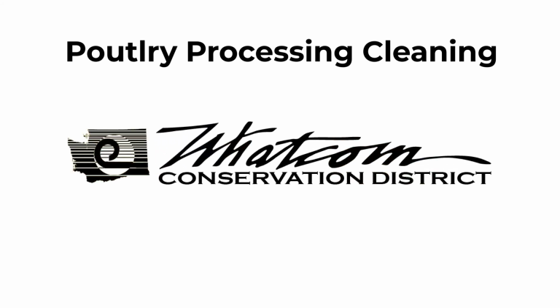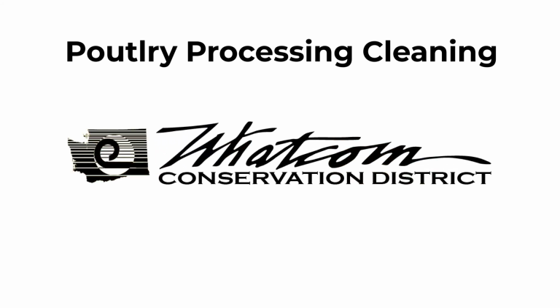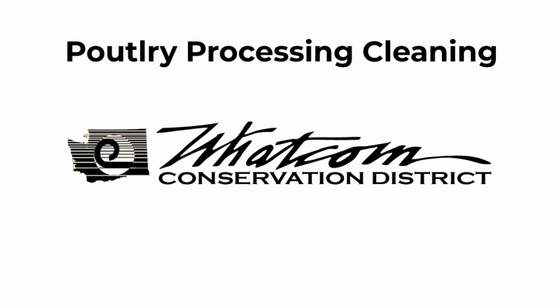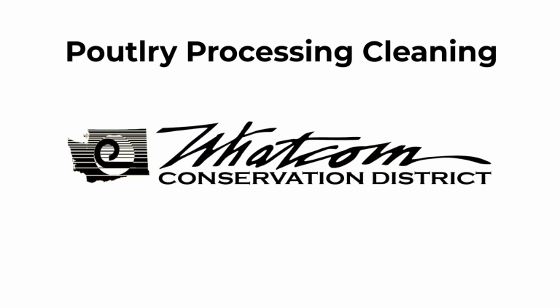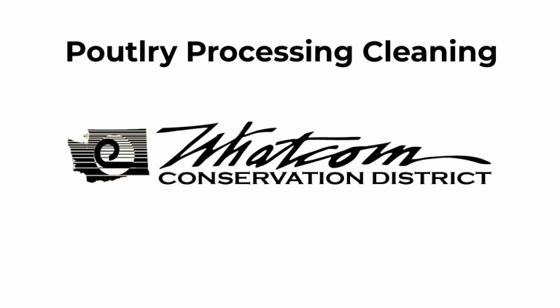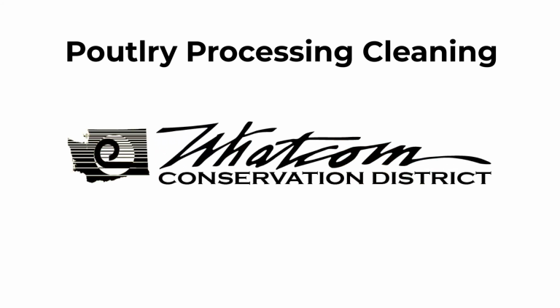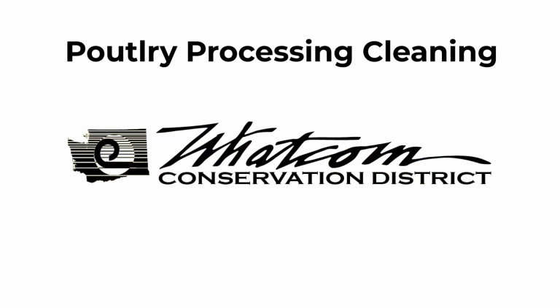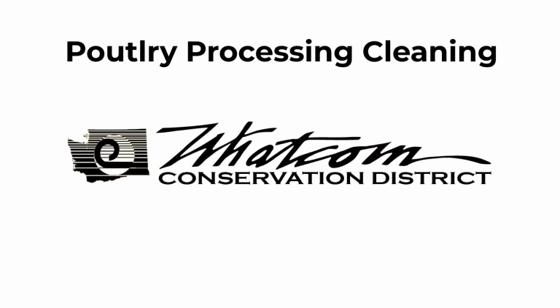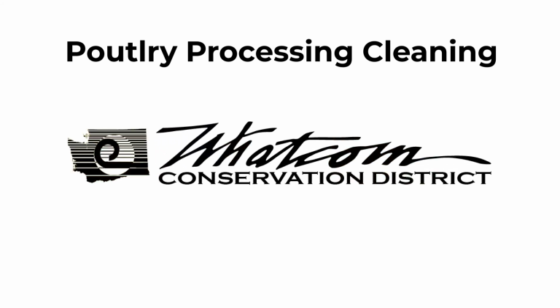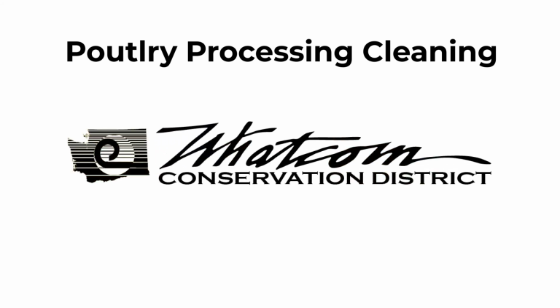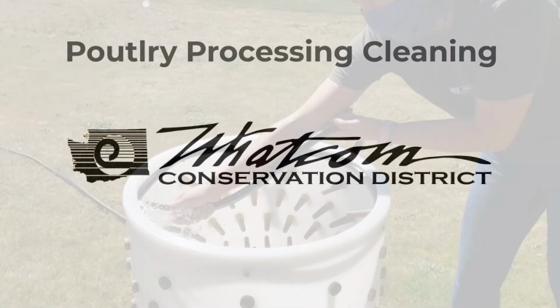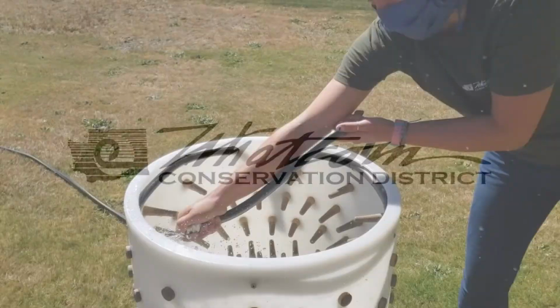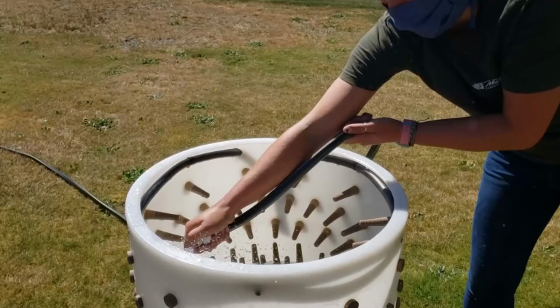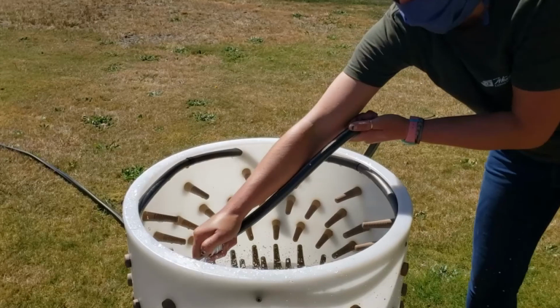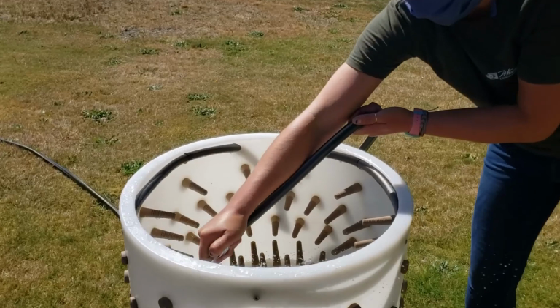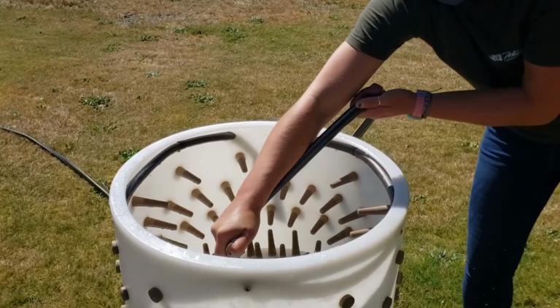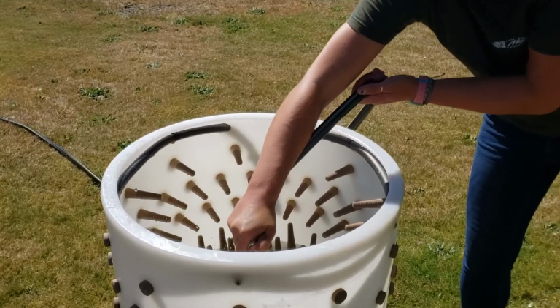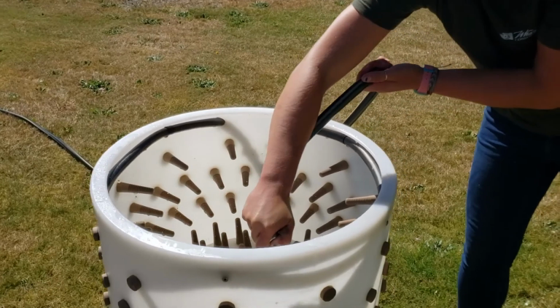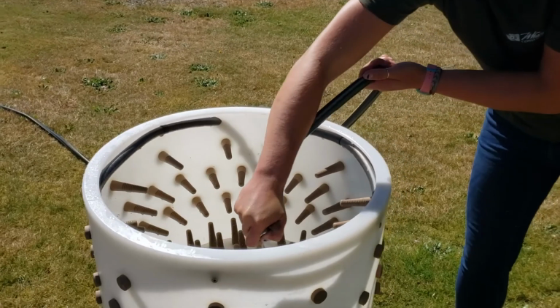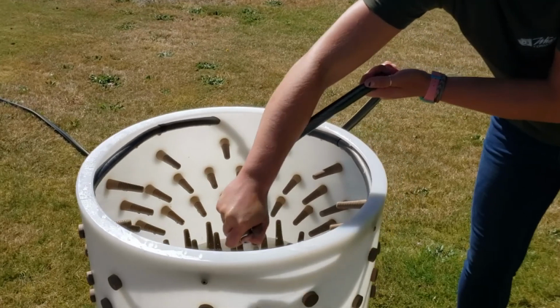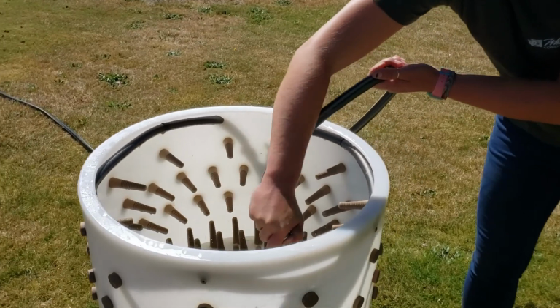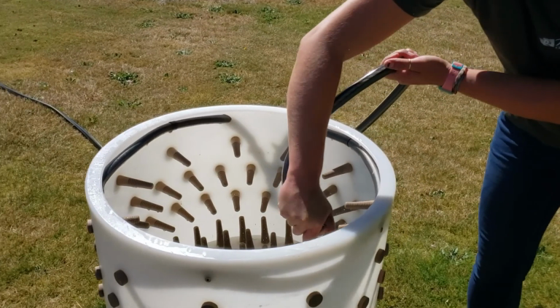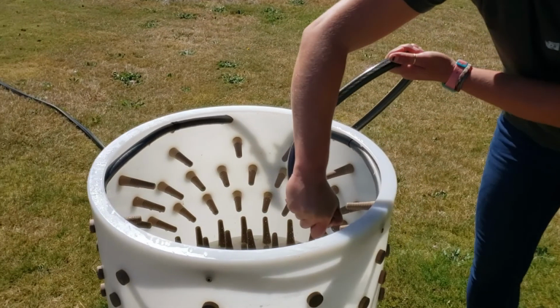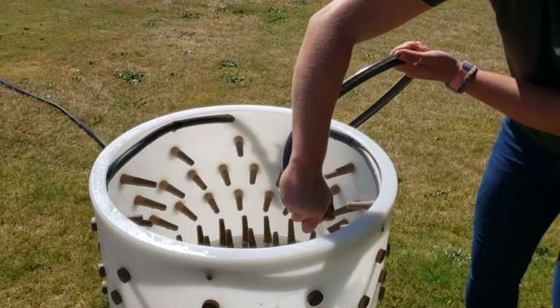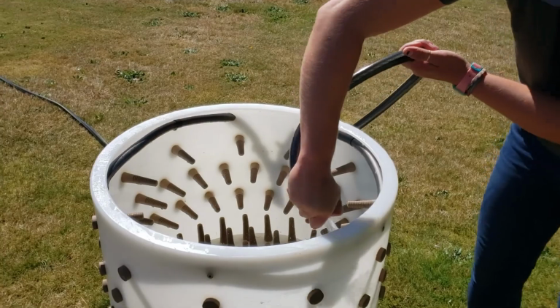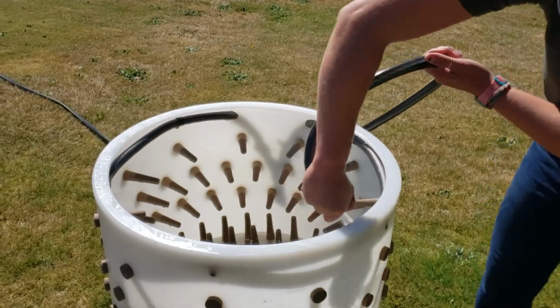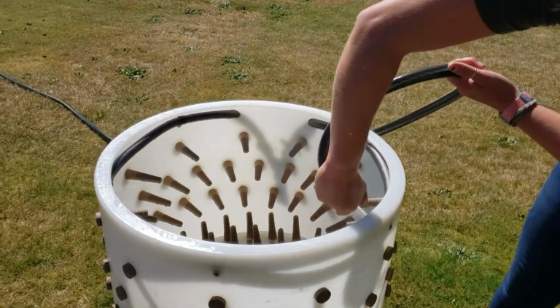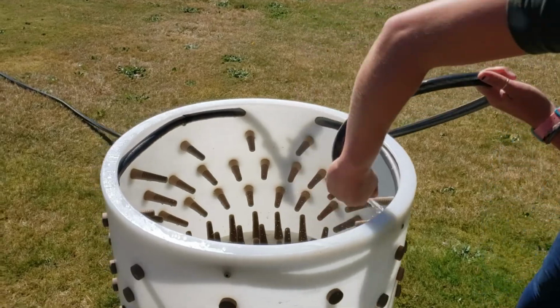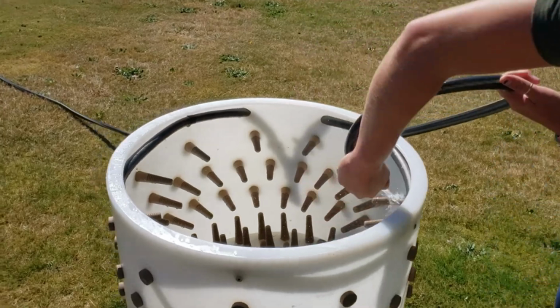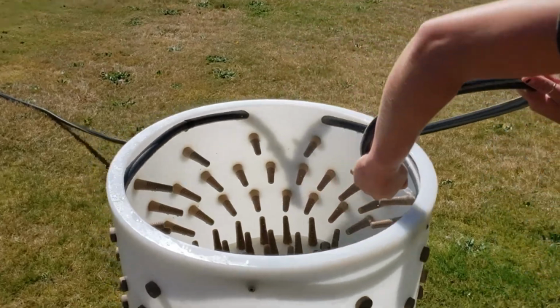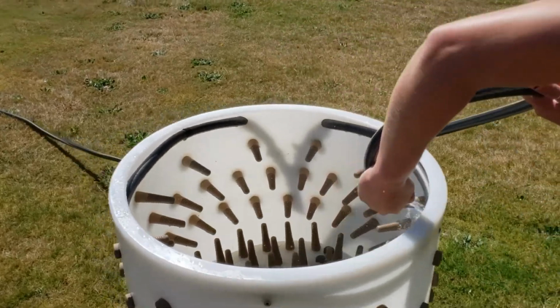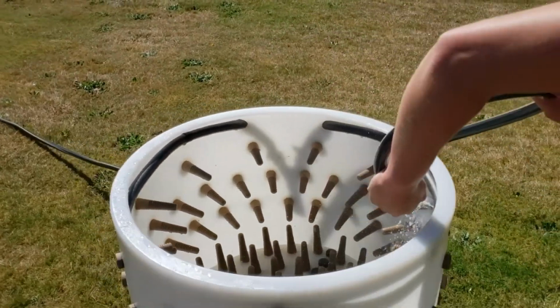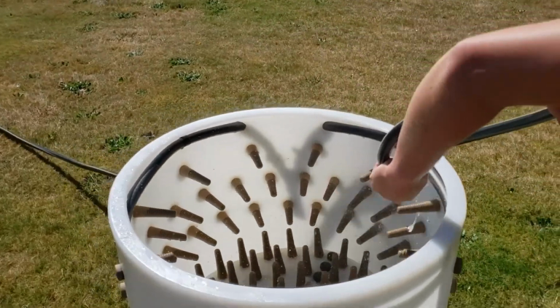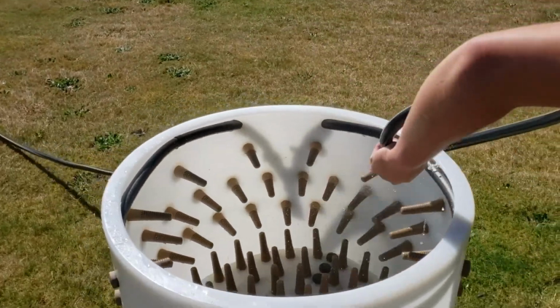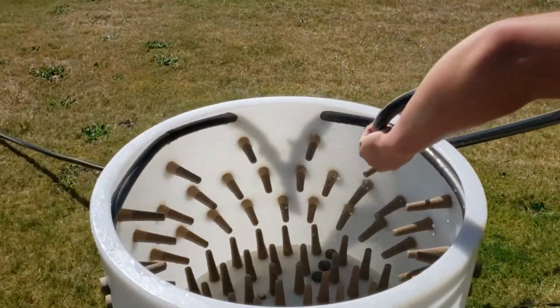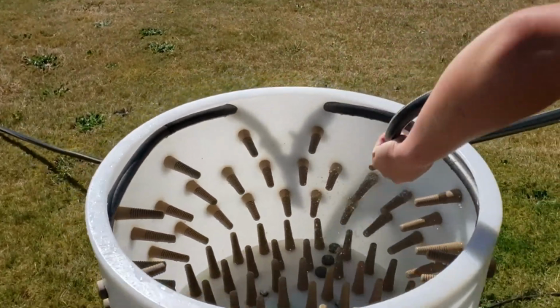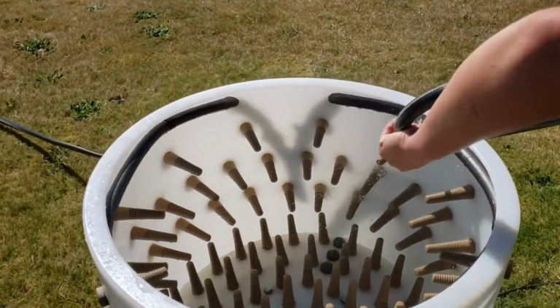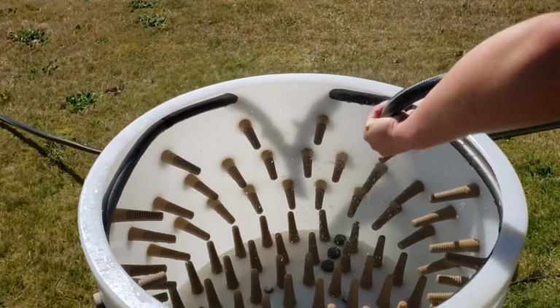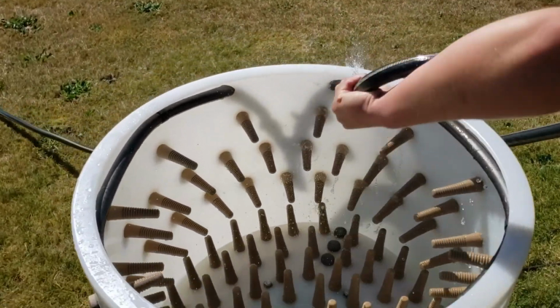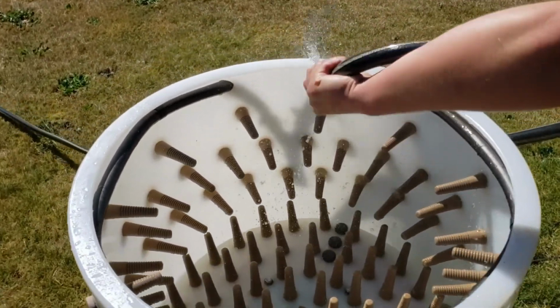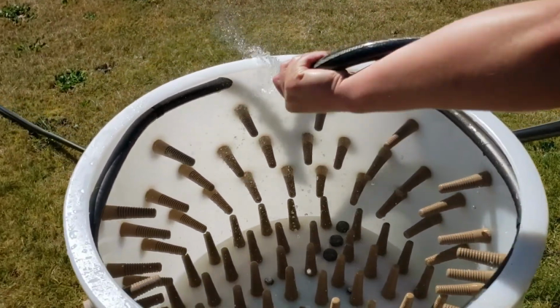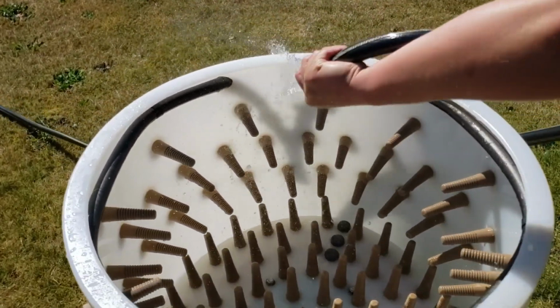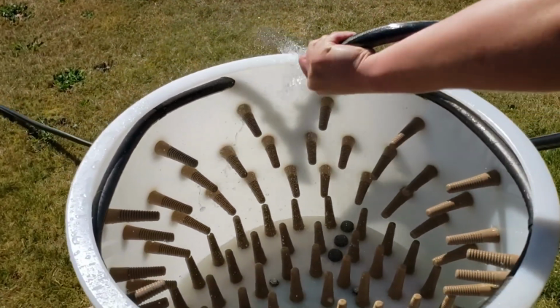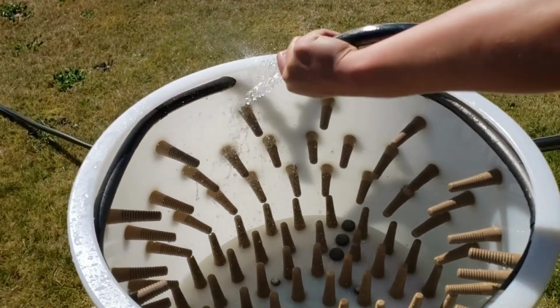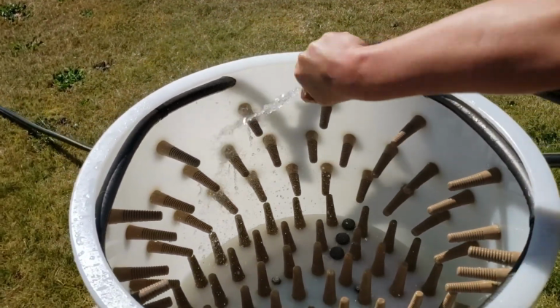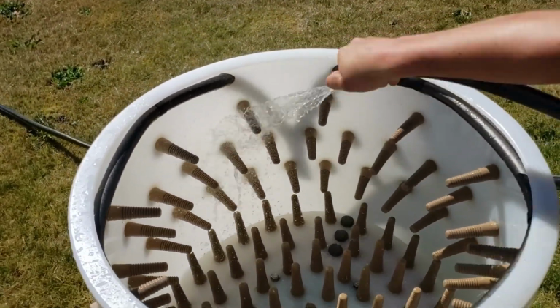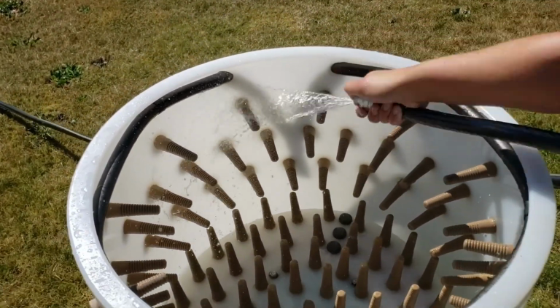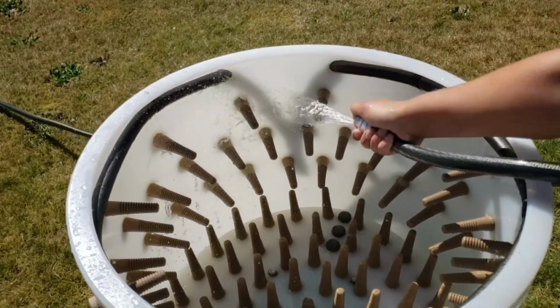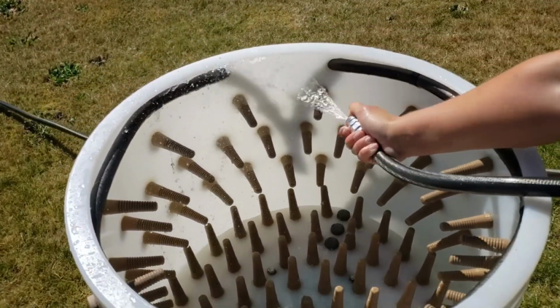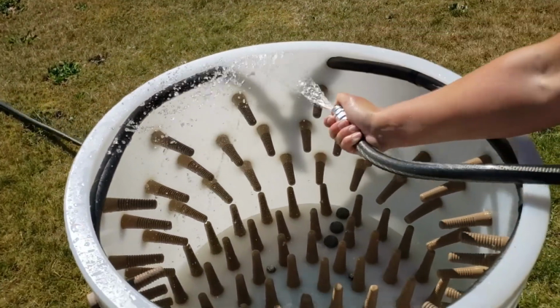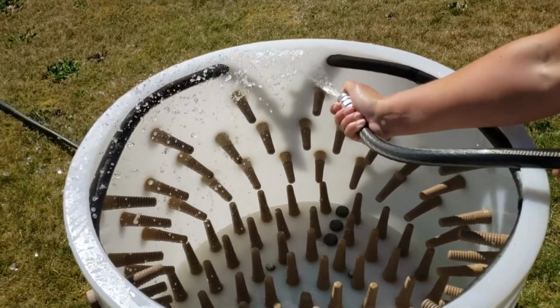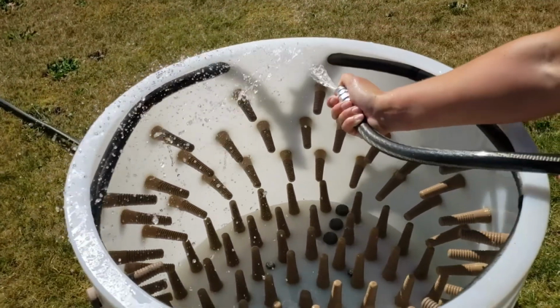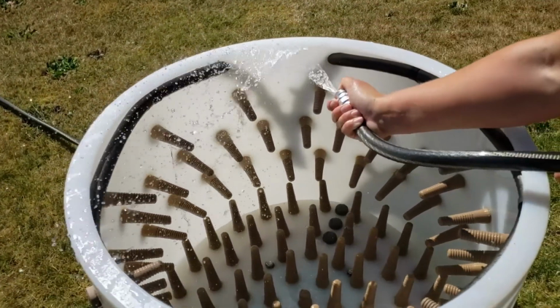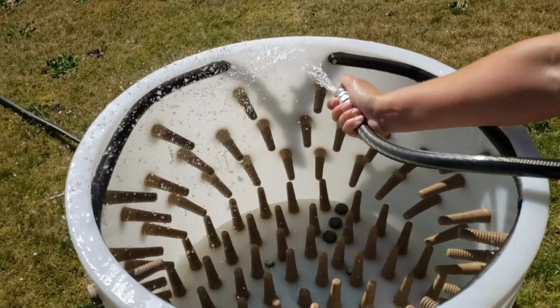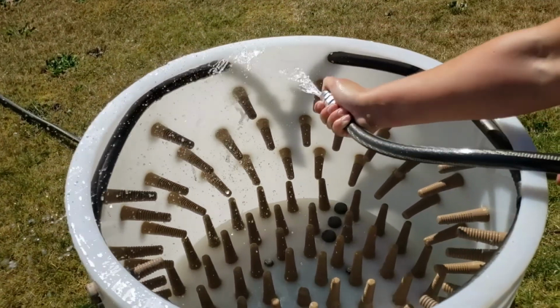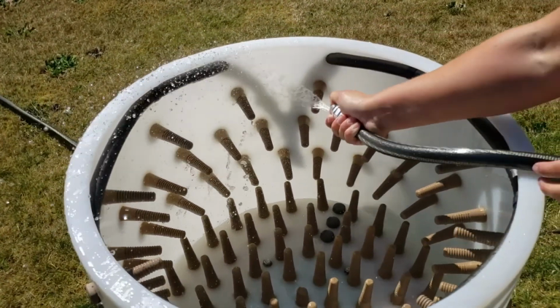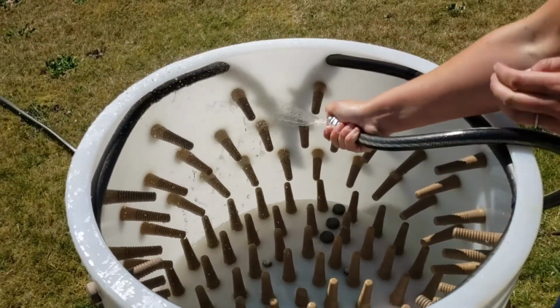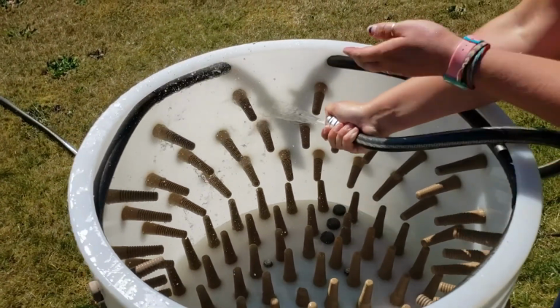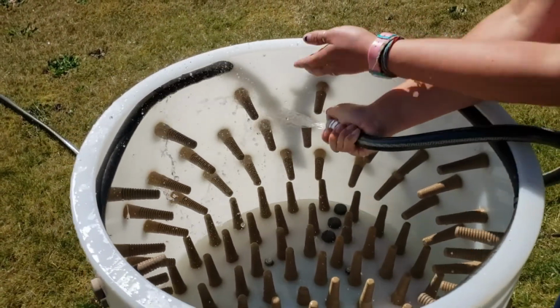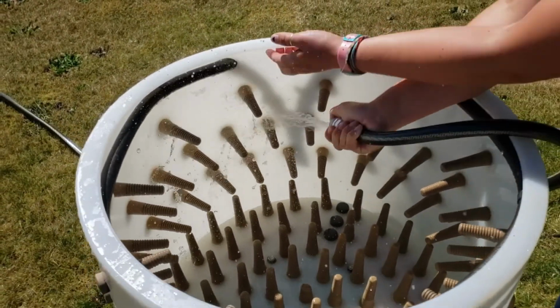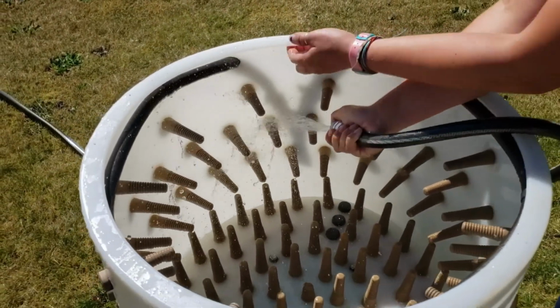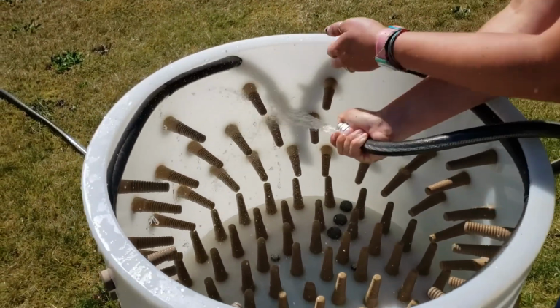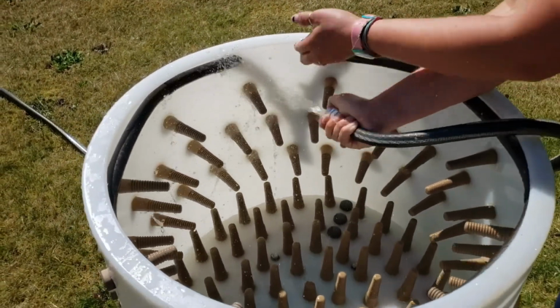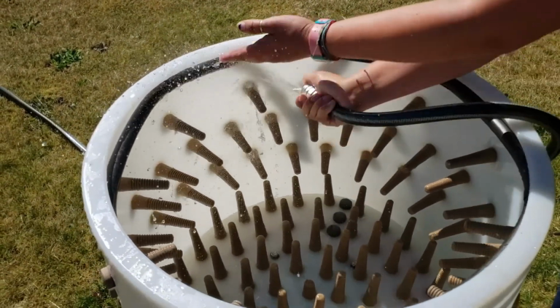Thanks for renting the poultry processing equipment. Here's a quick video on how to clean when you're all done.